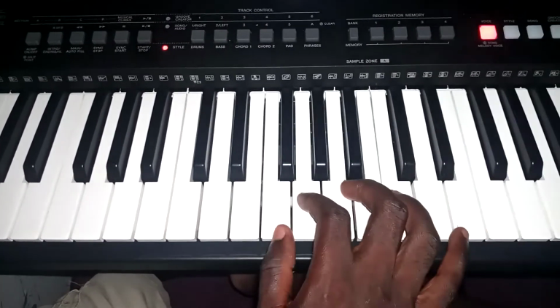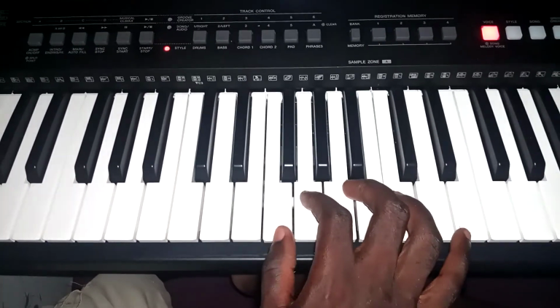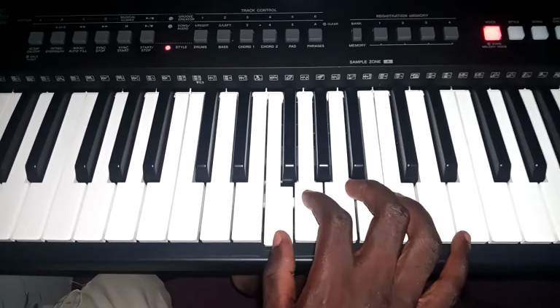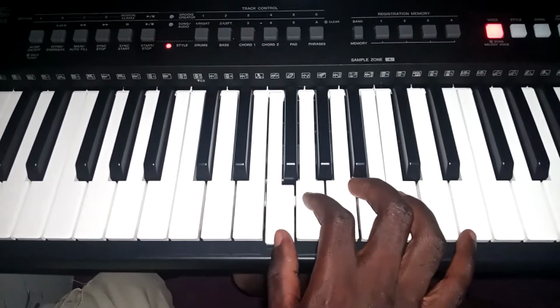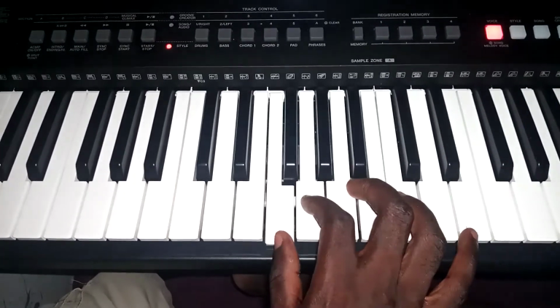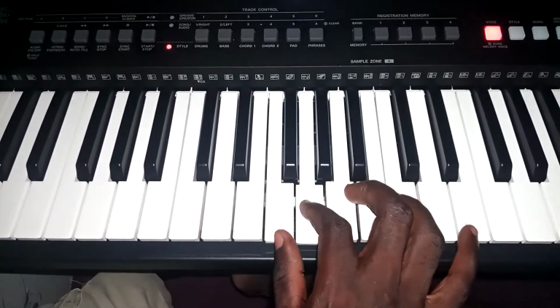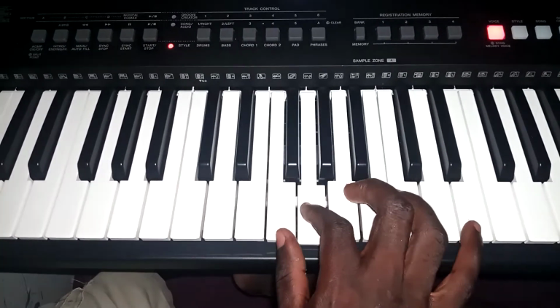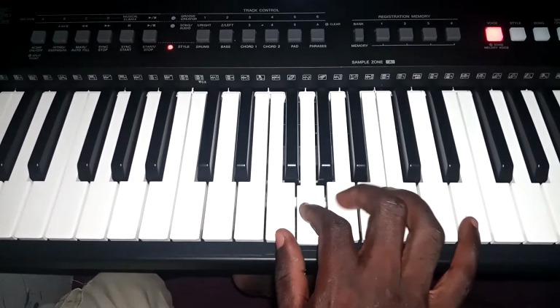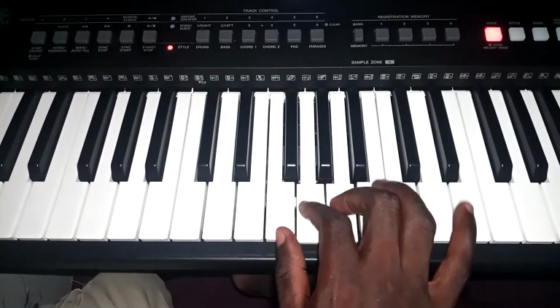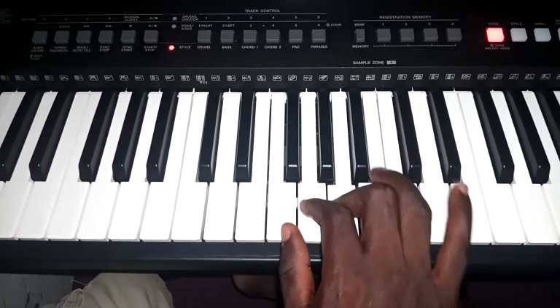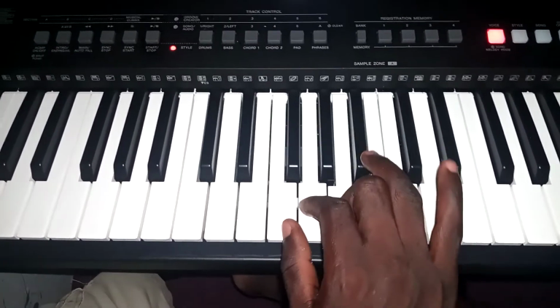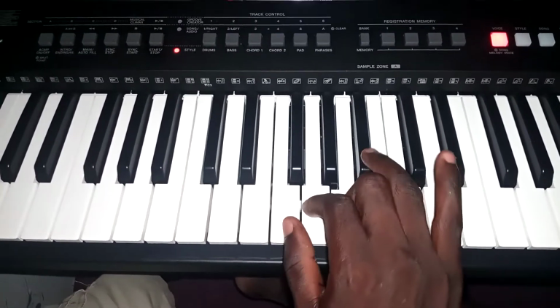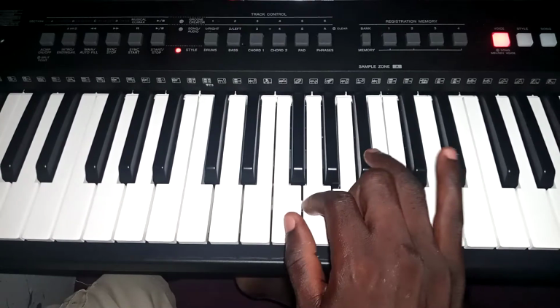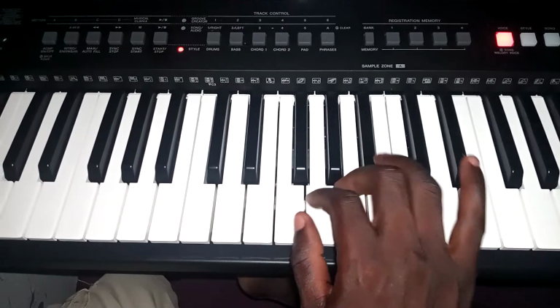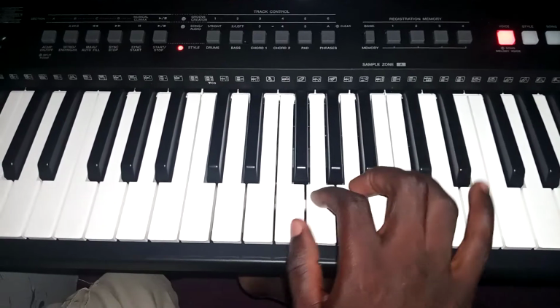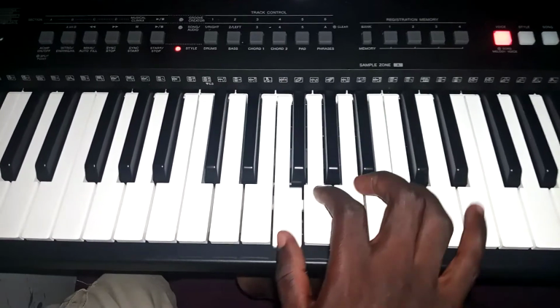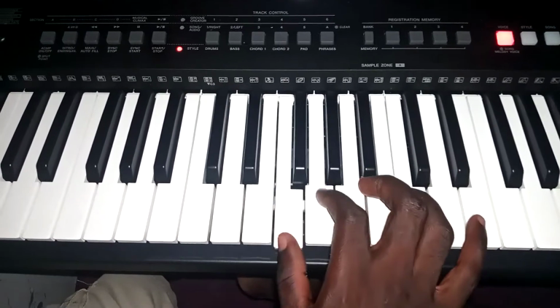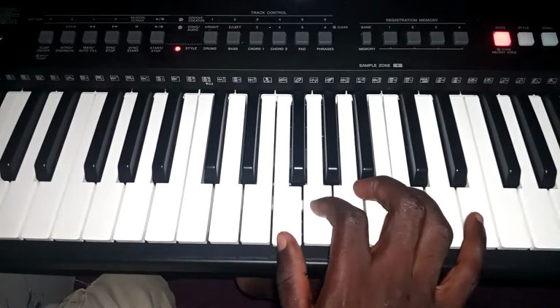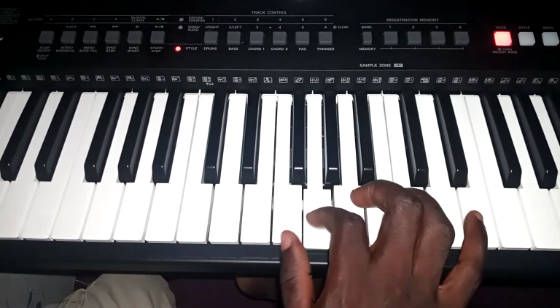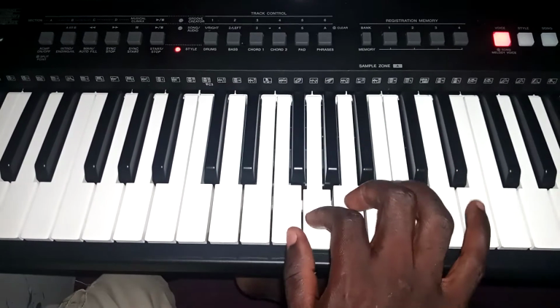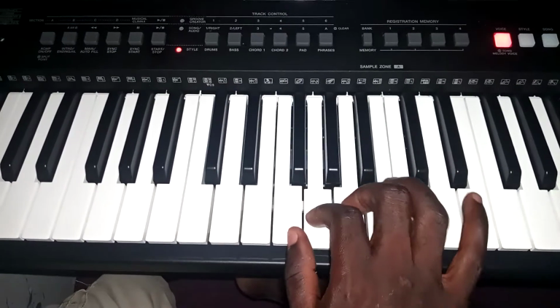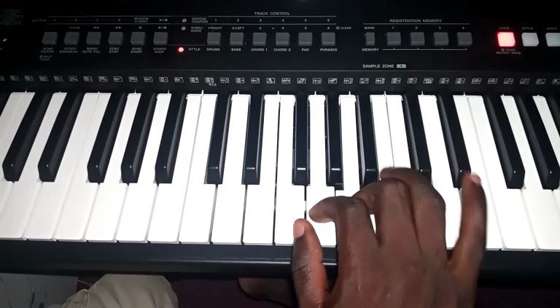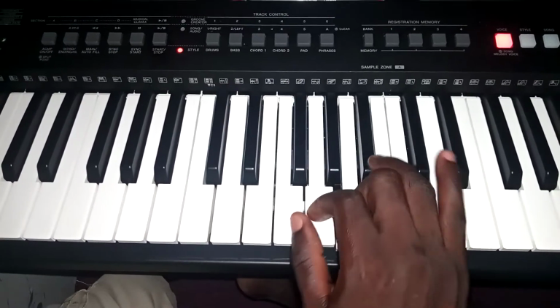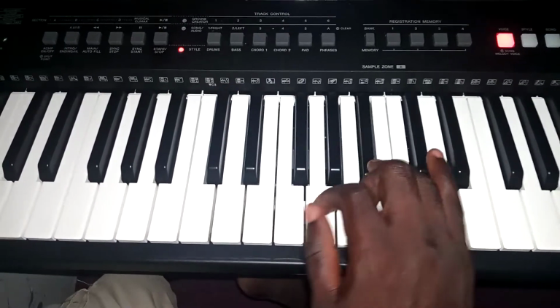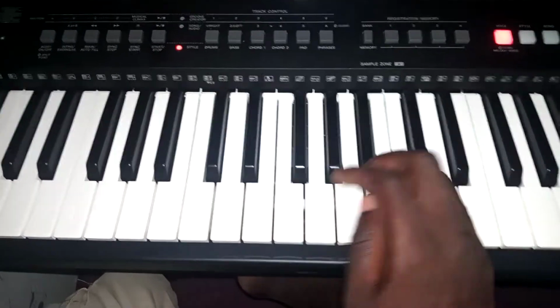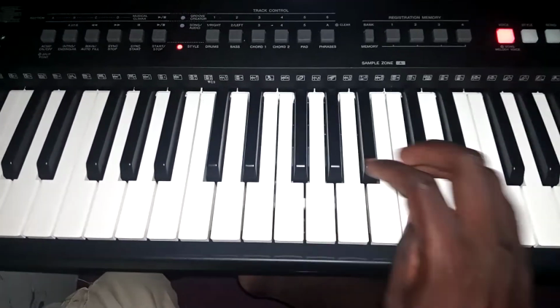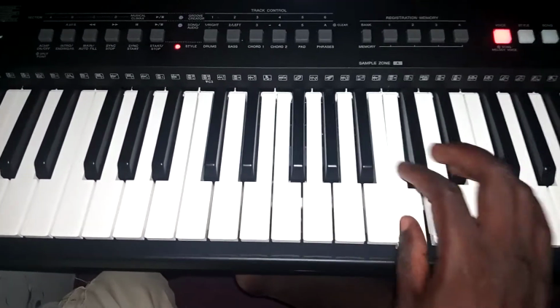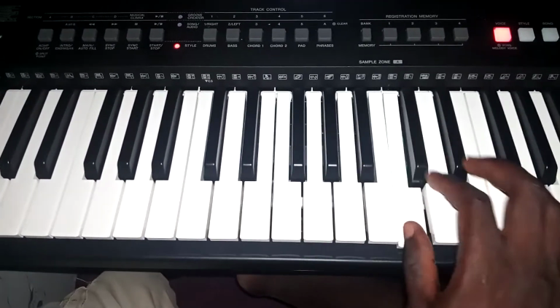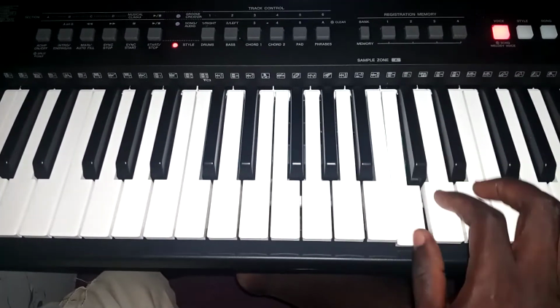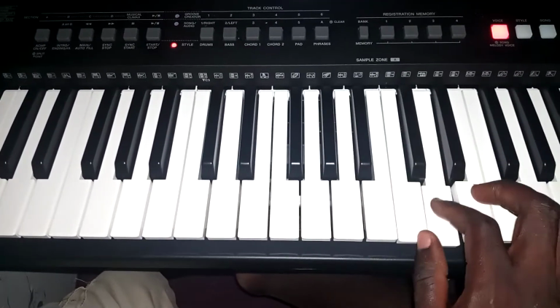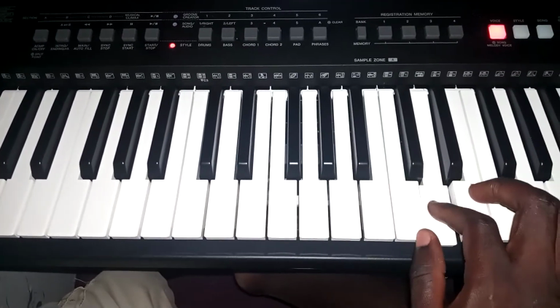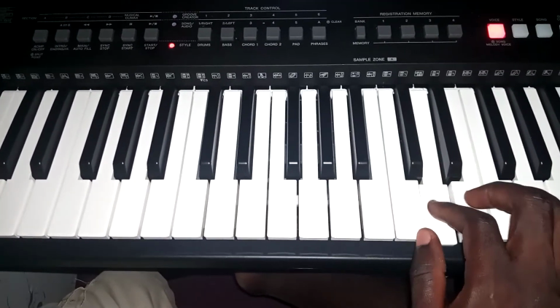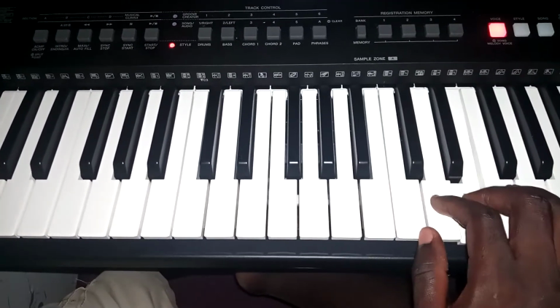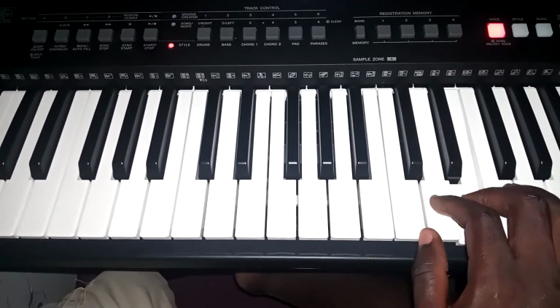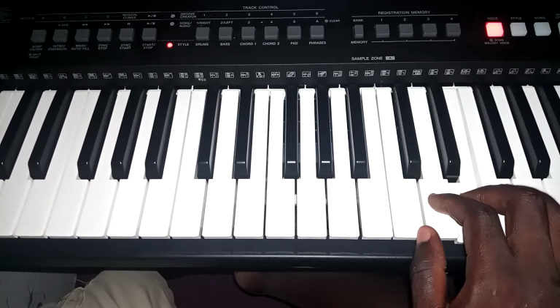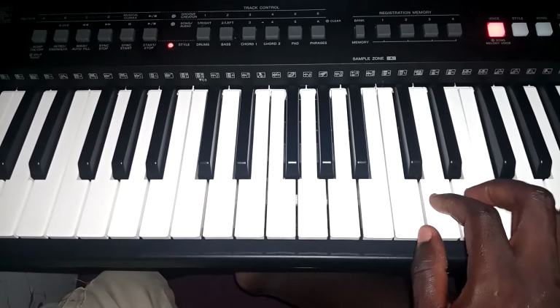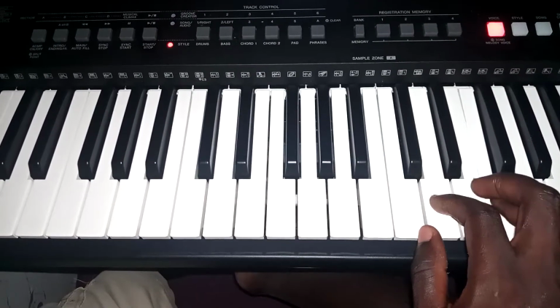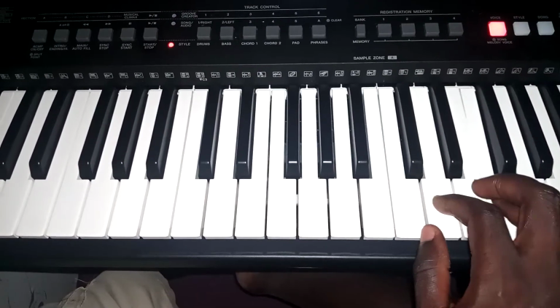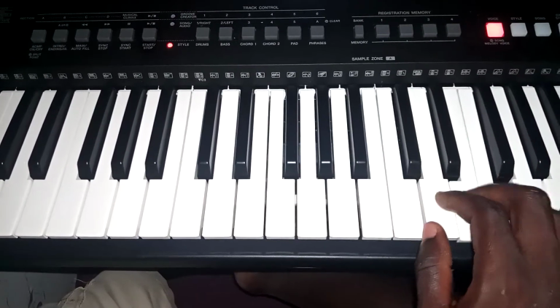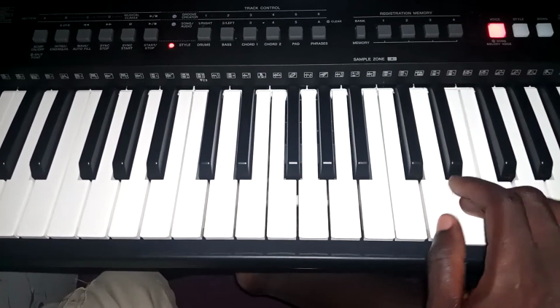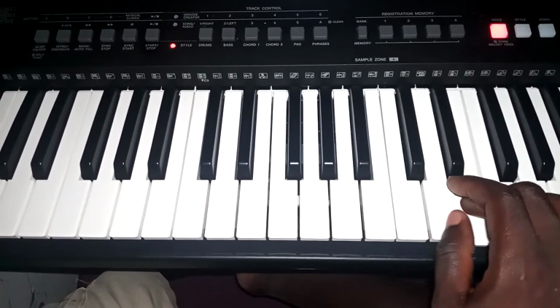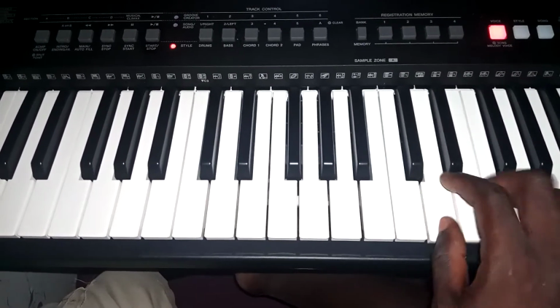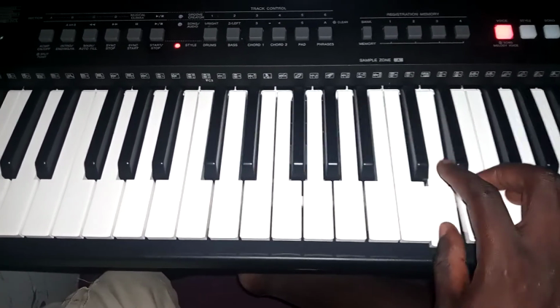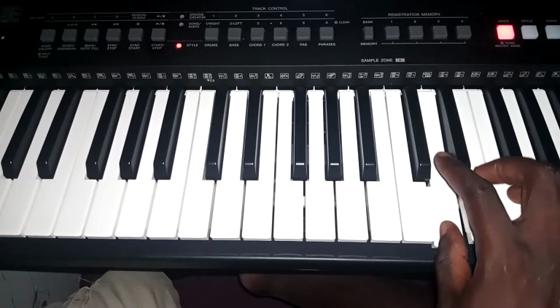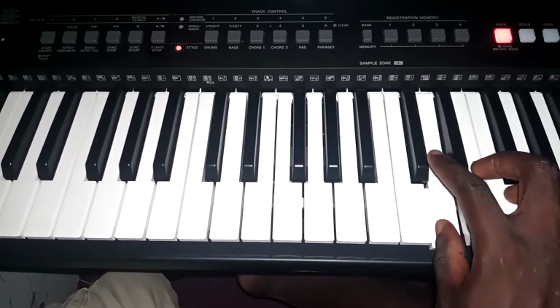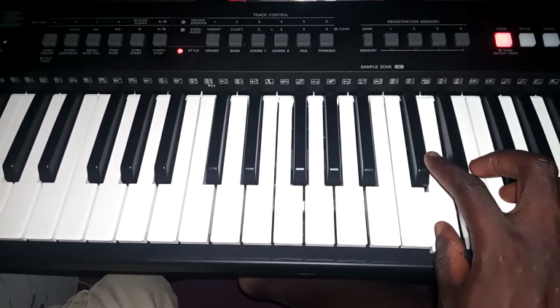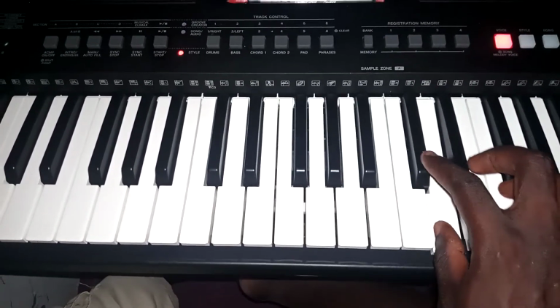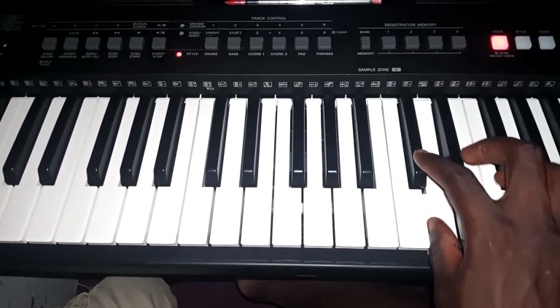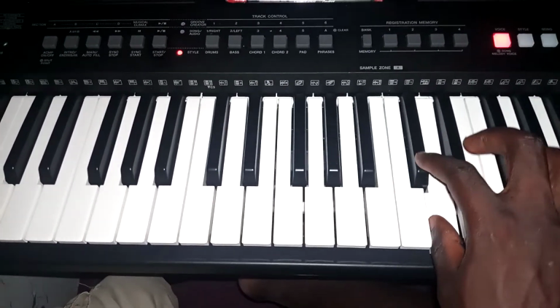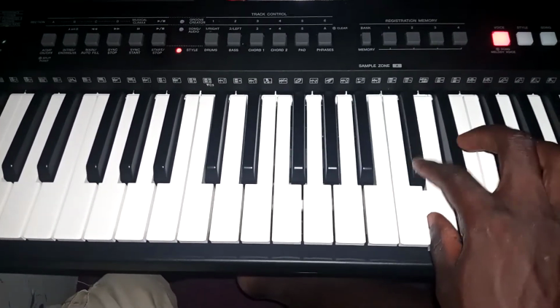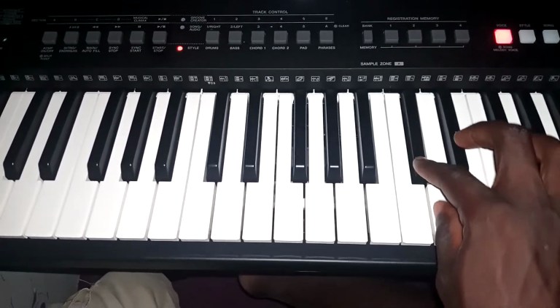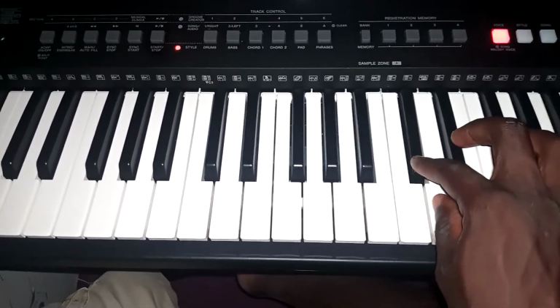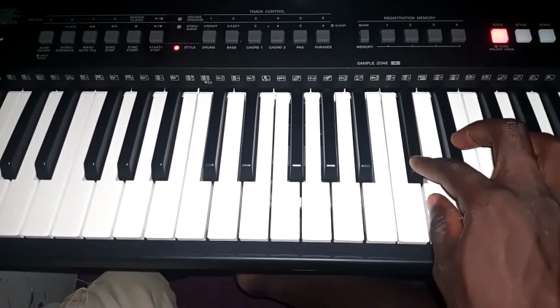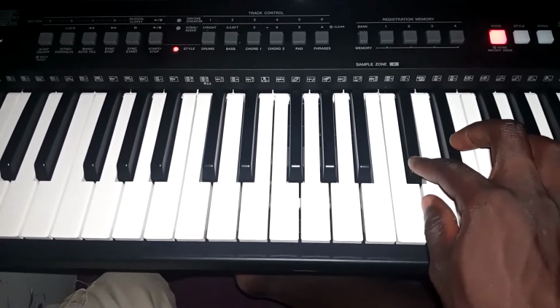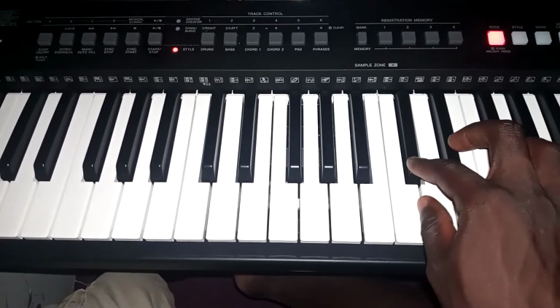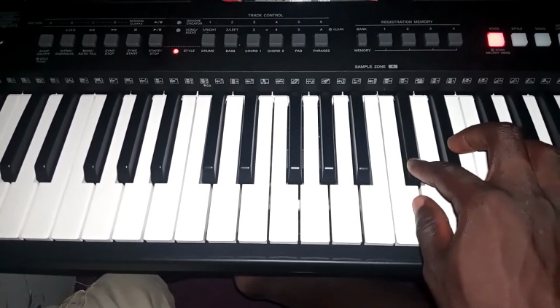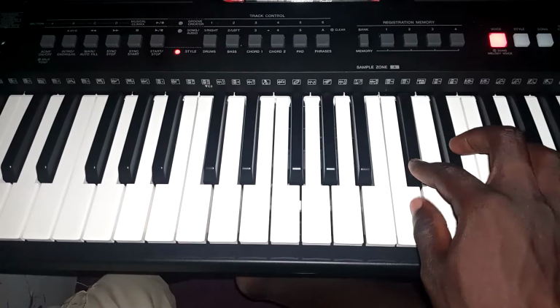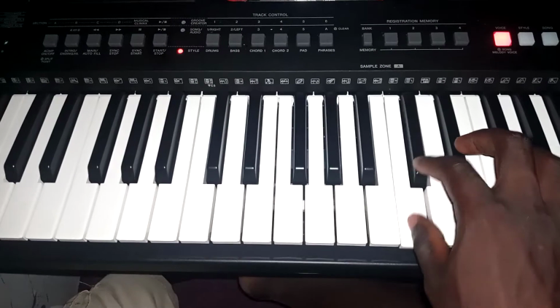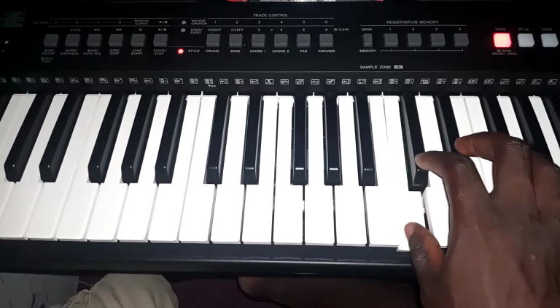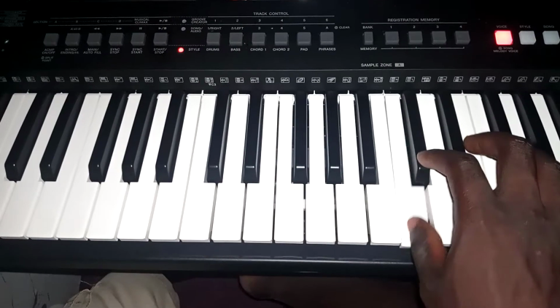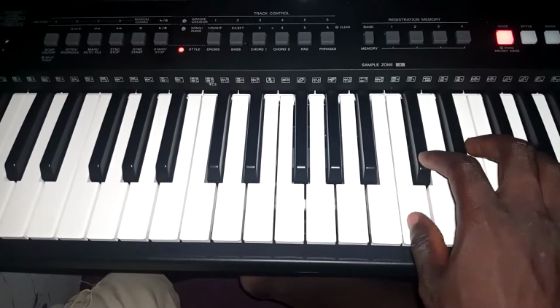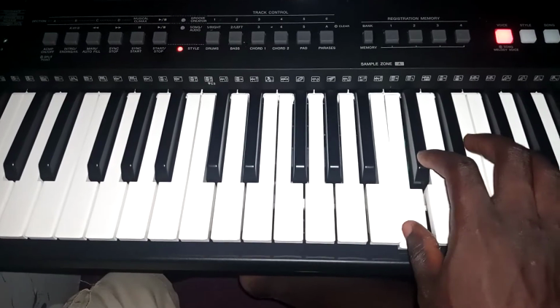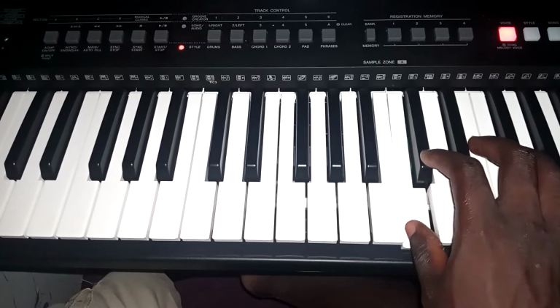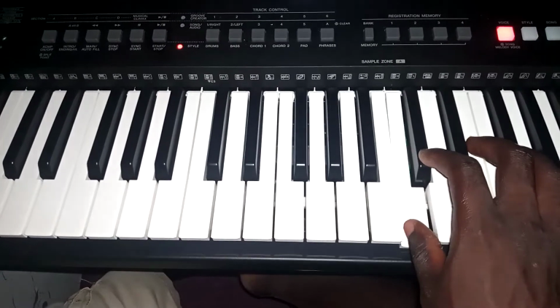Do, re, mi, do, re, mi, fa, su, la, ti, do, ti, la, si, su, su.